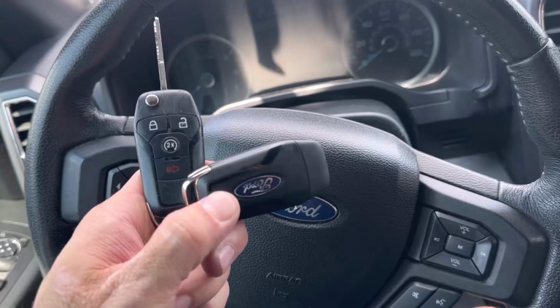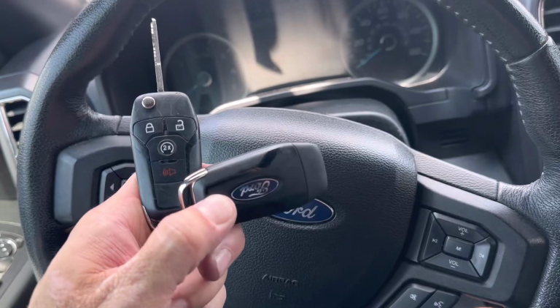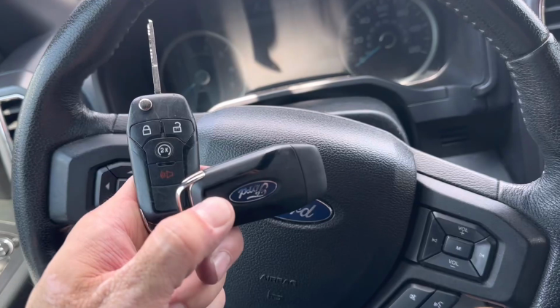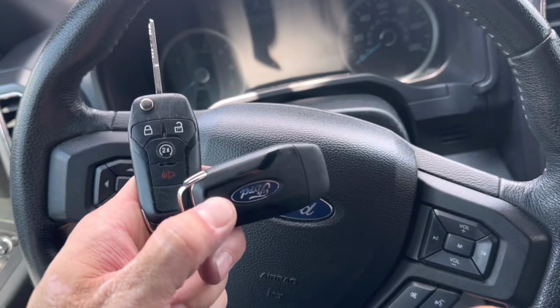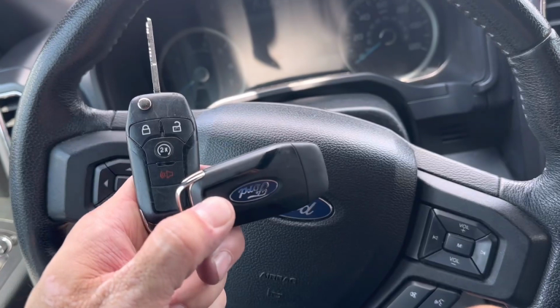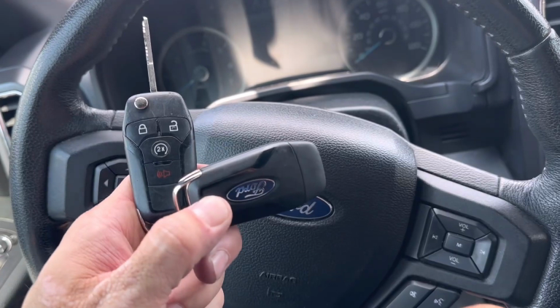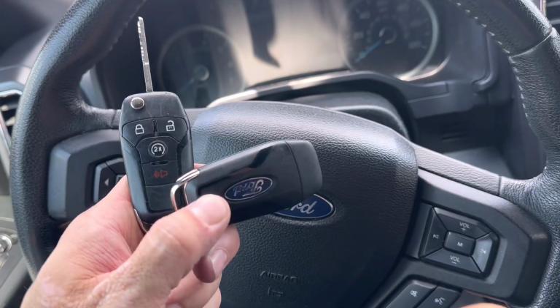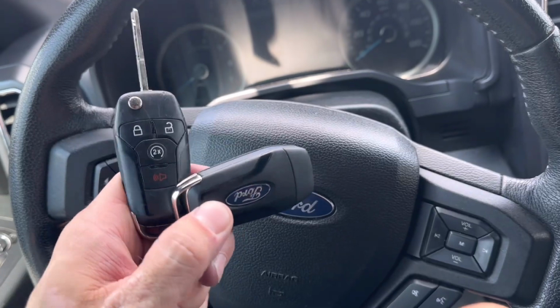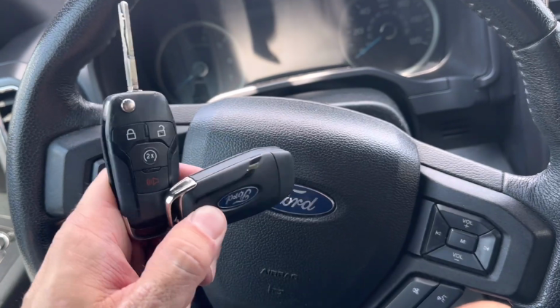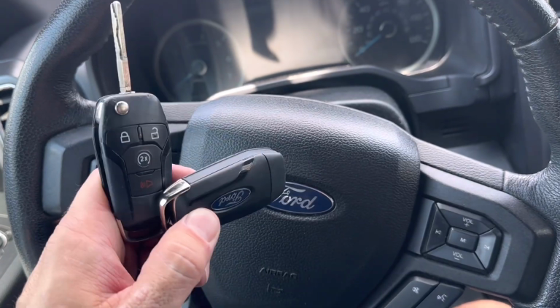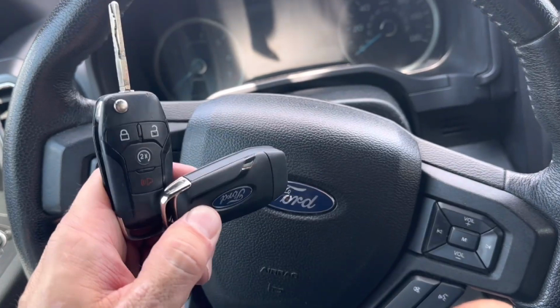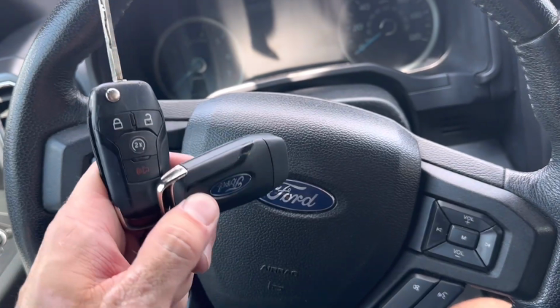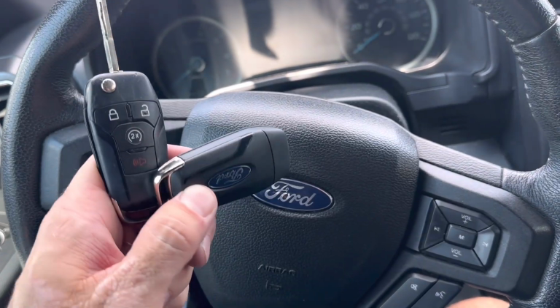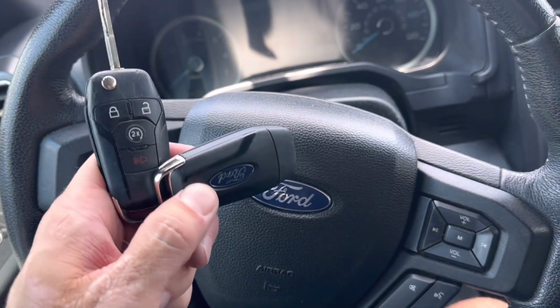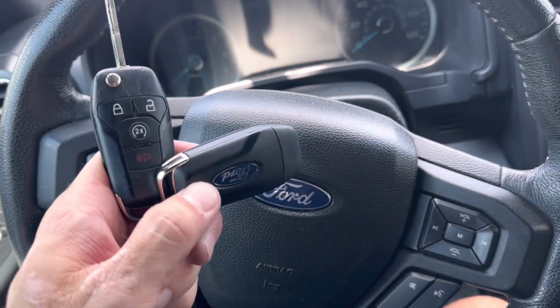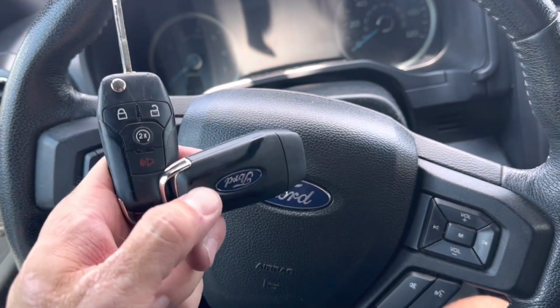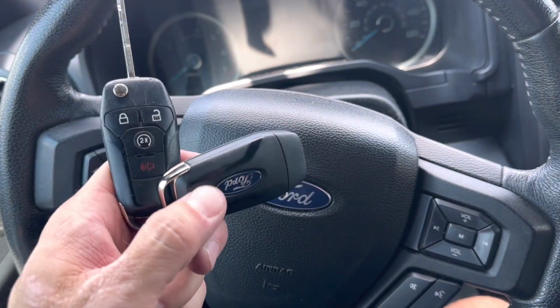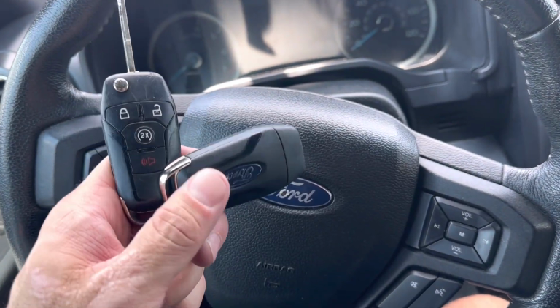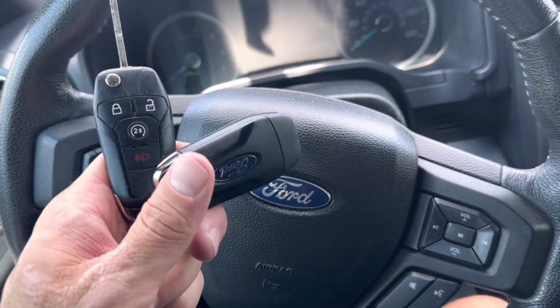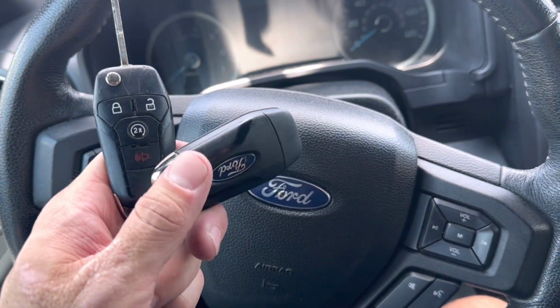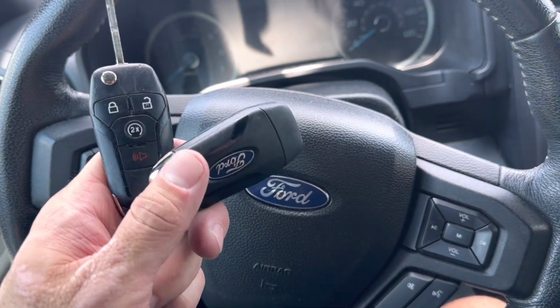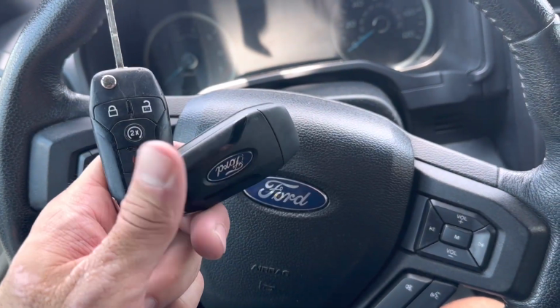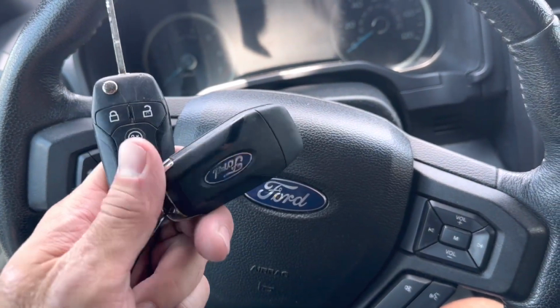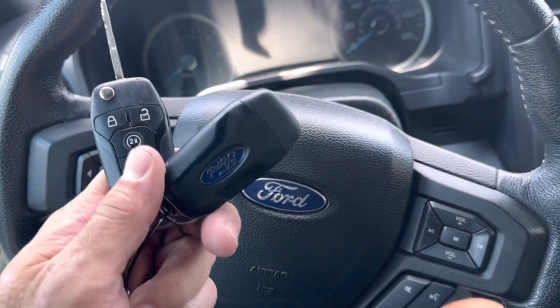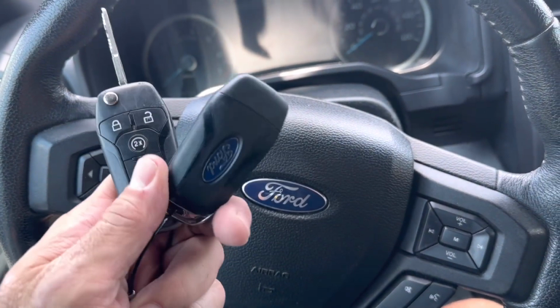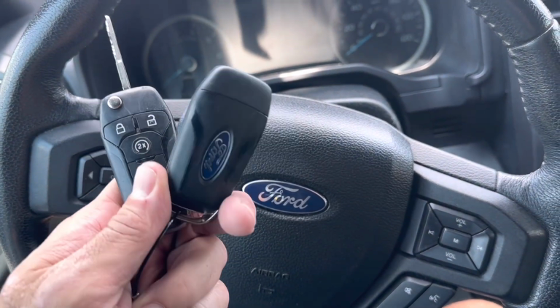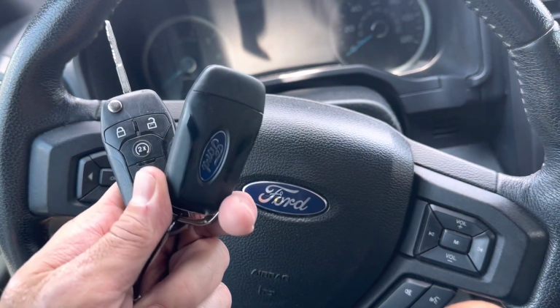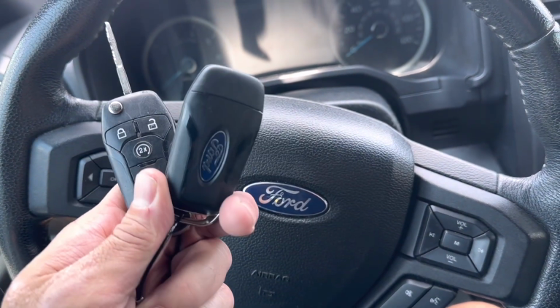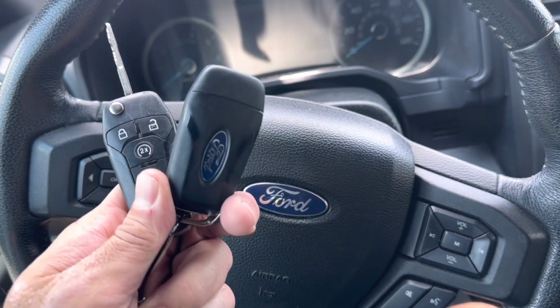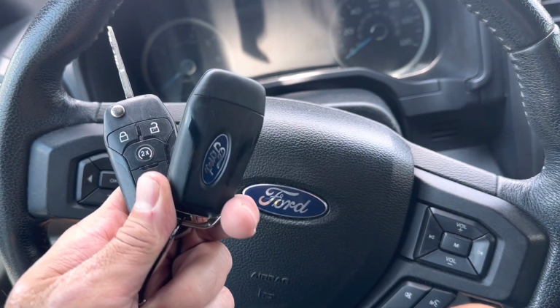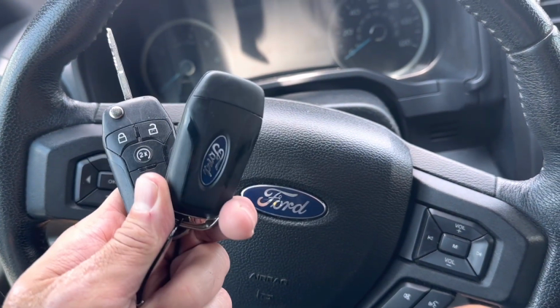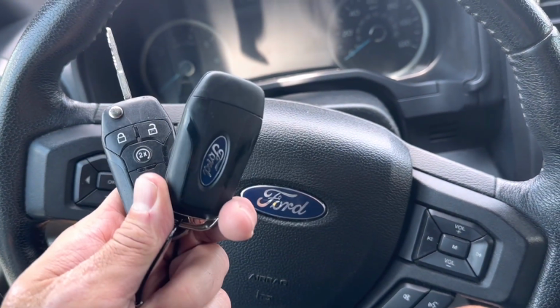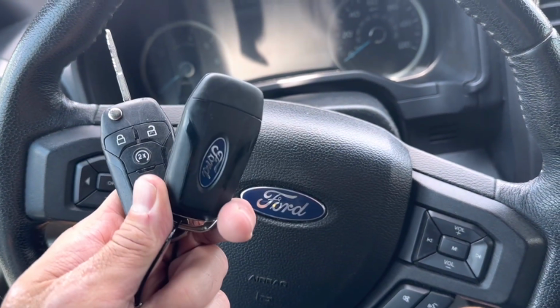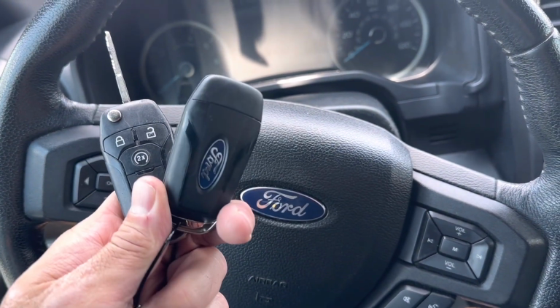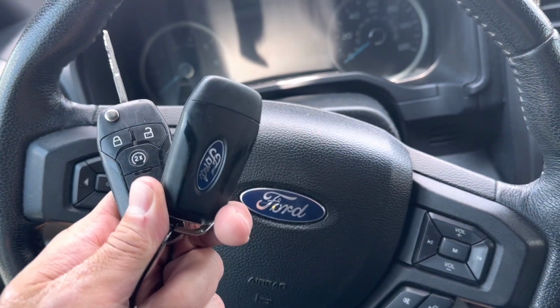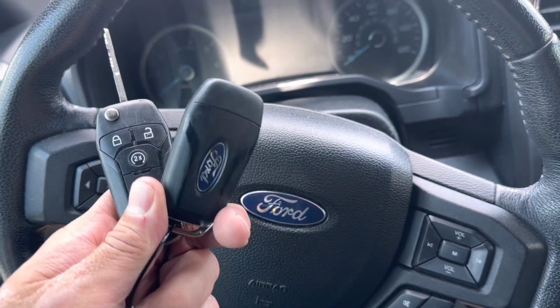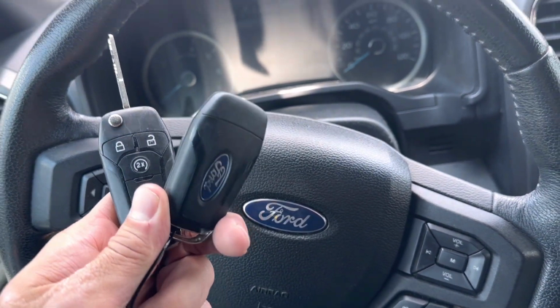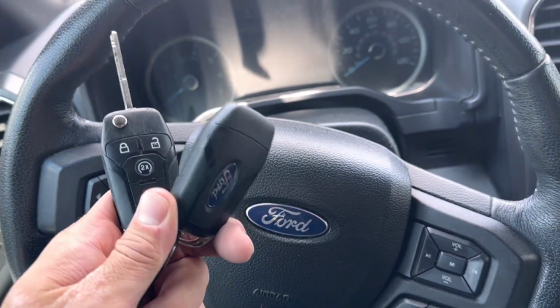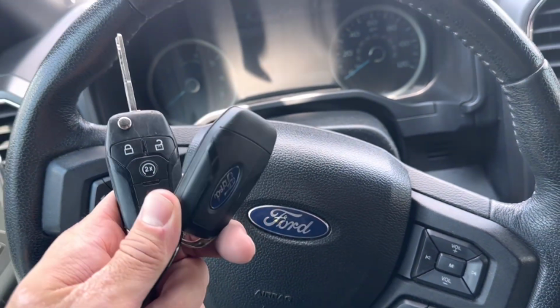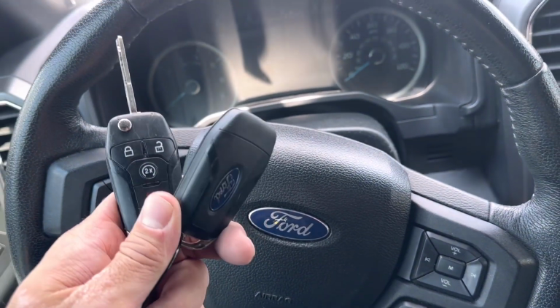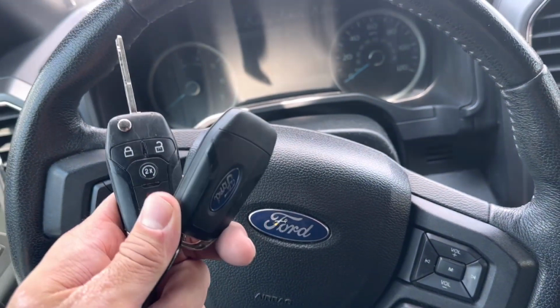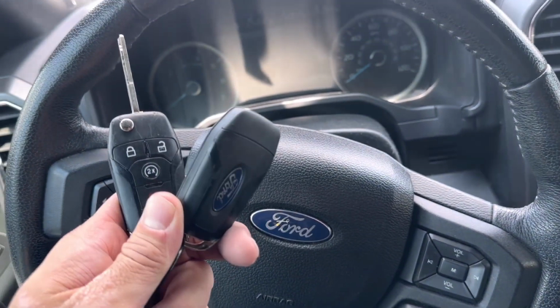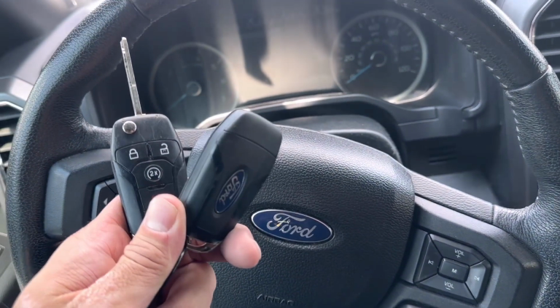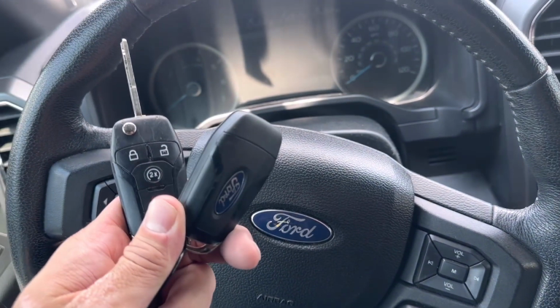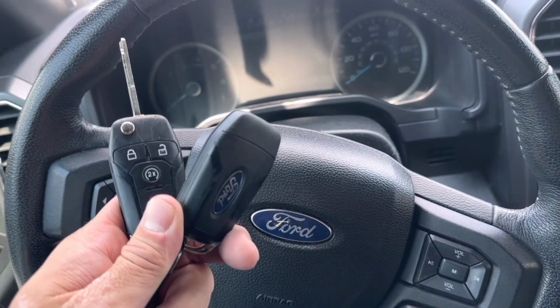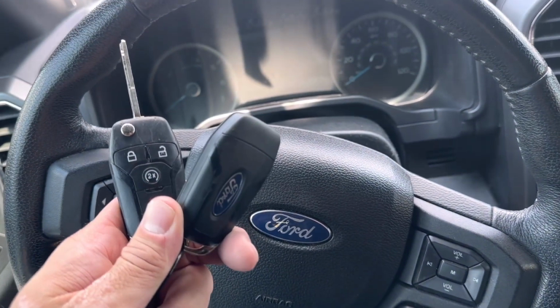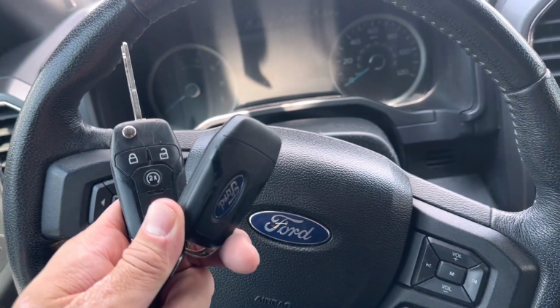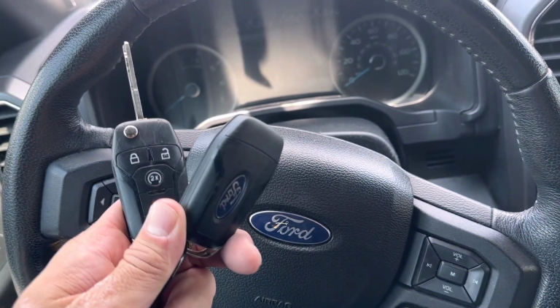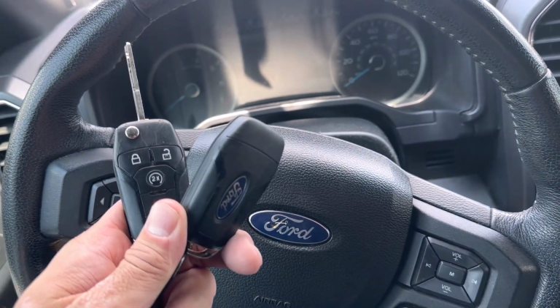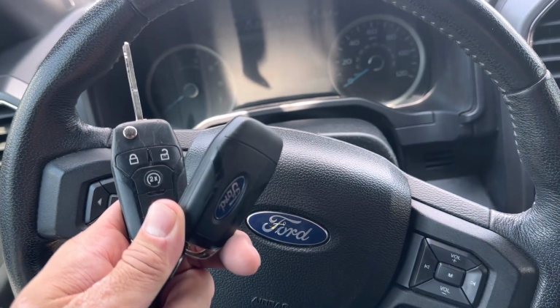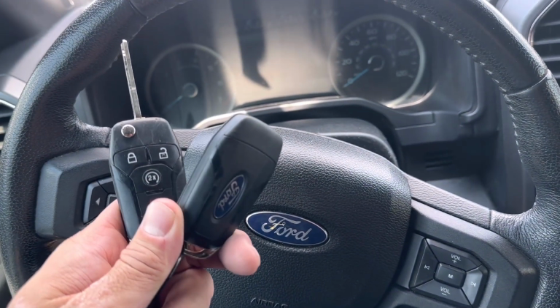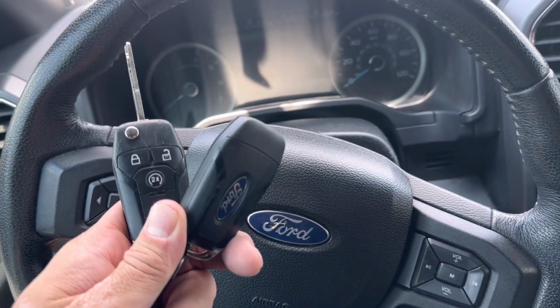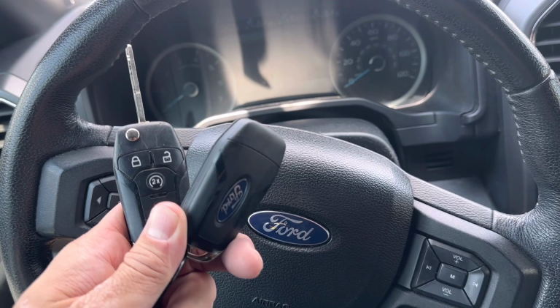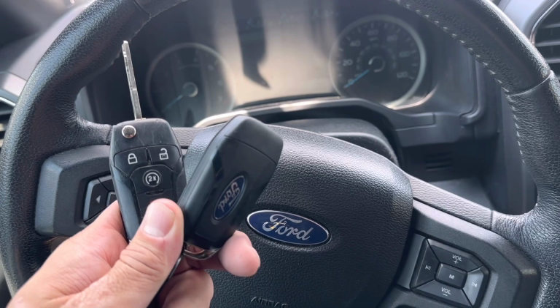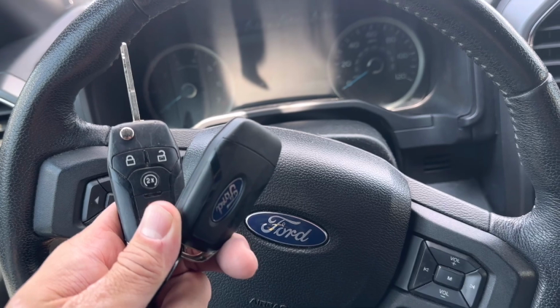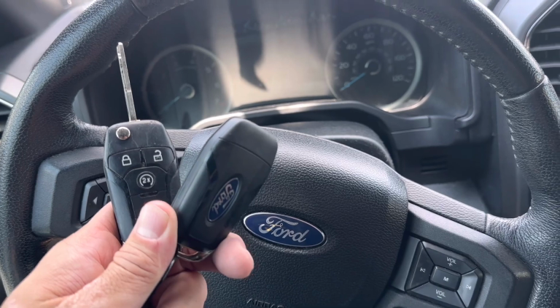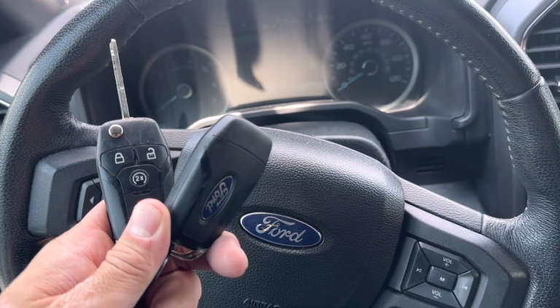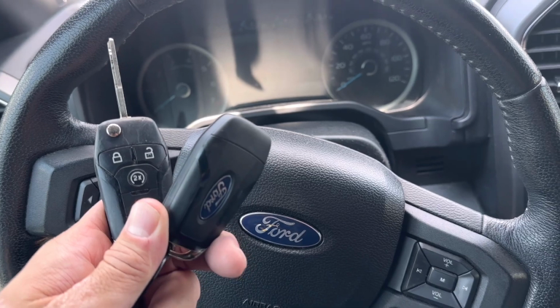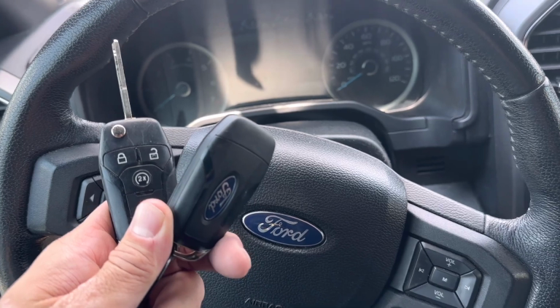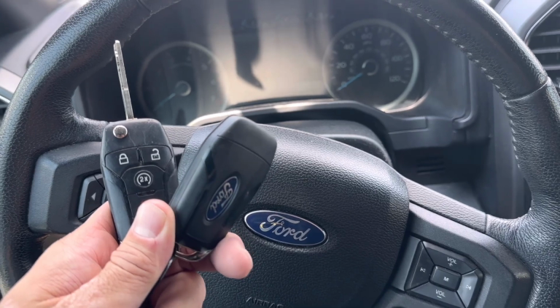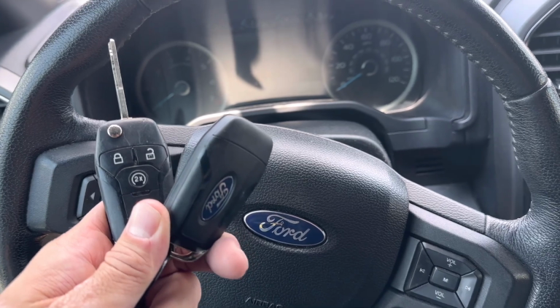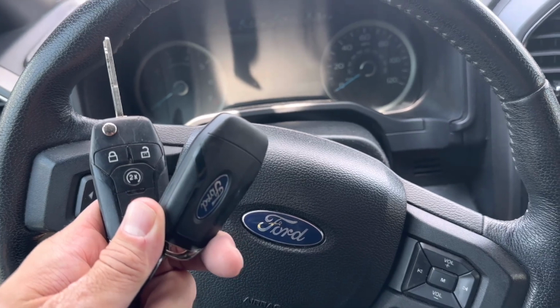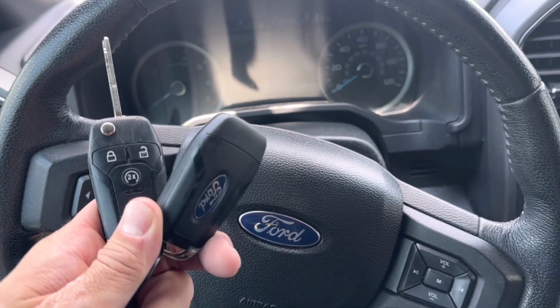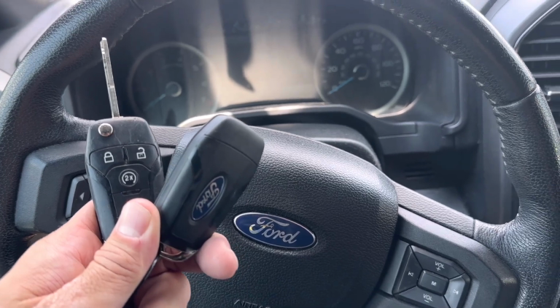What's going on everybody? Today we're going to replace the battery in our key fobs here on a 2016 Ford F-150.